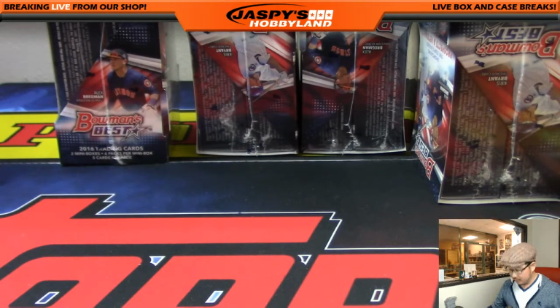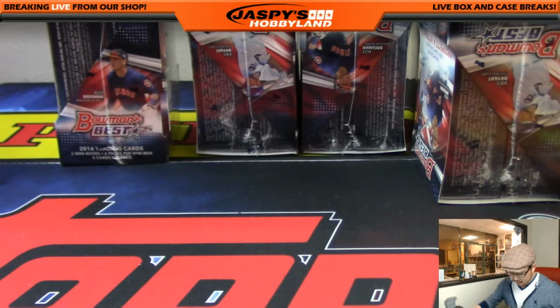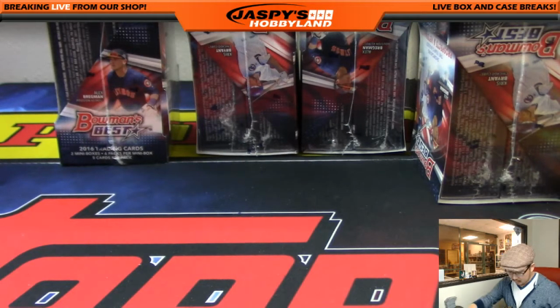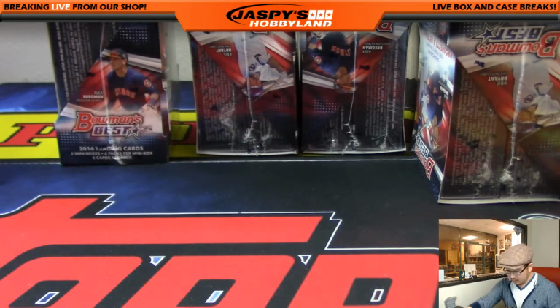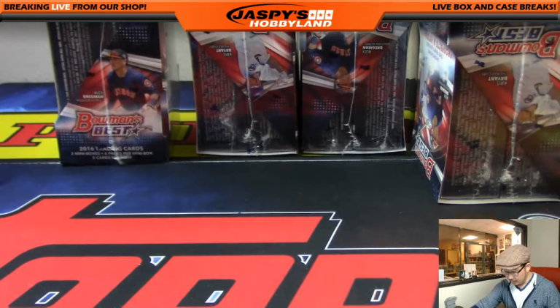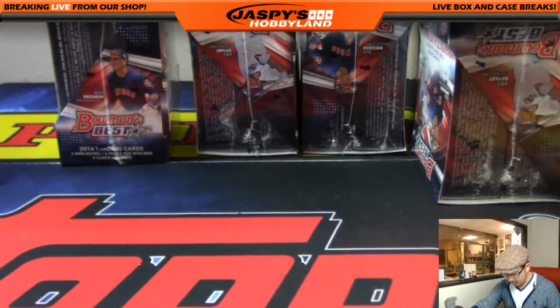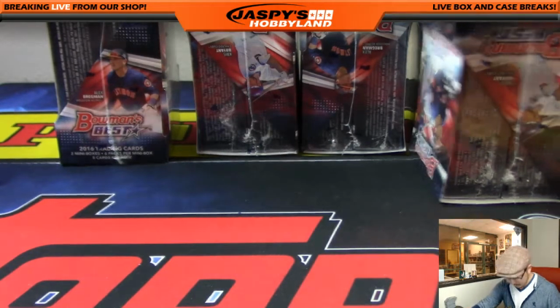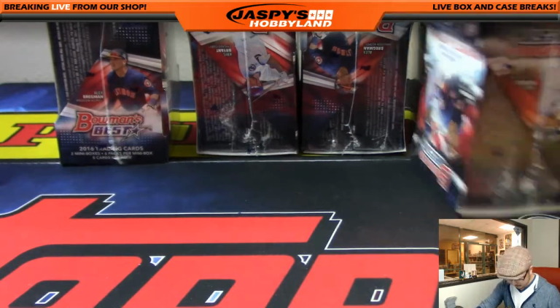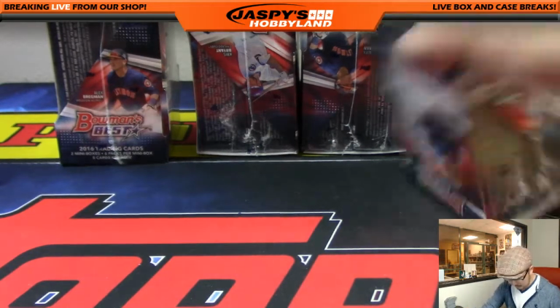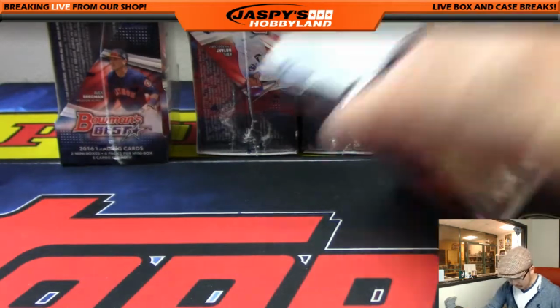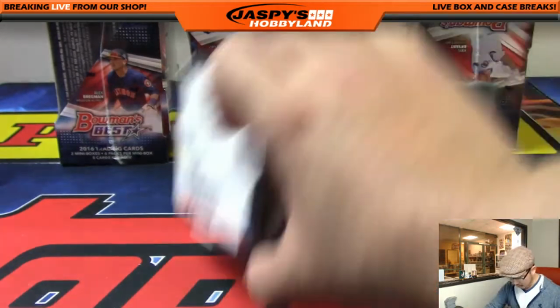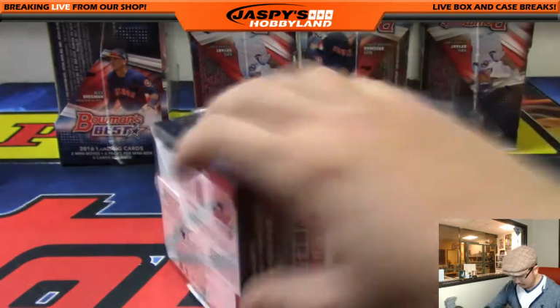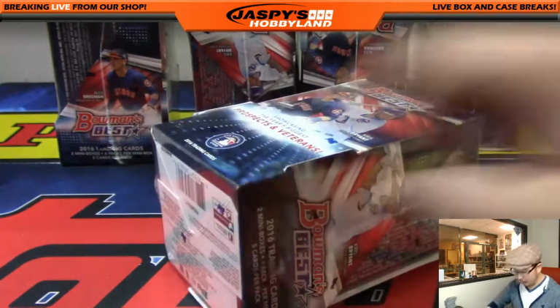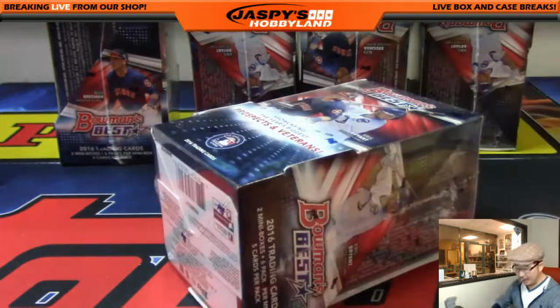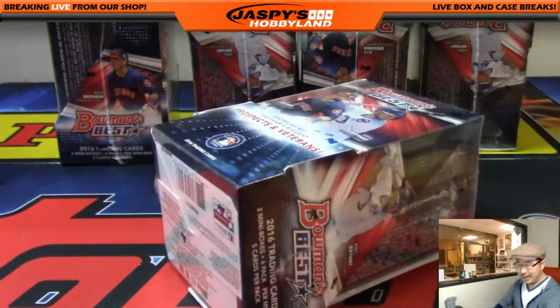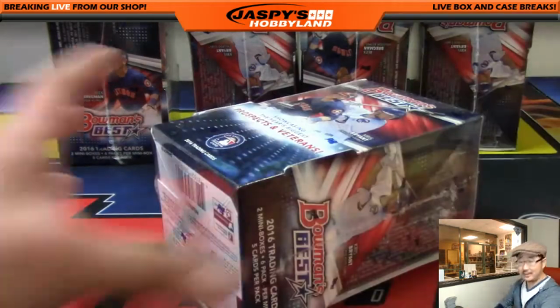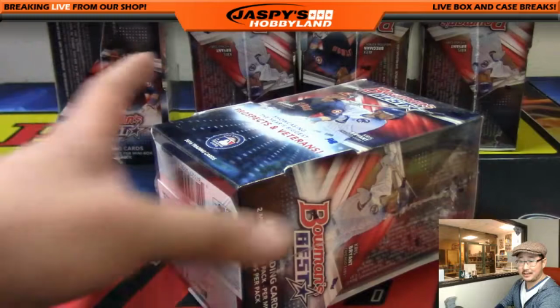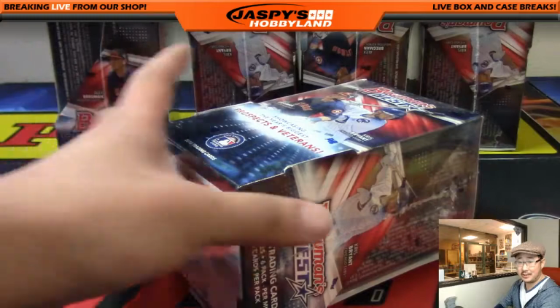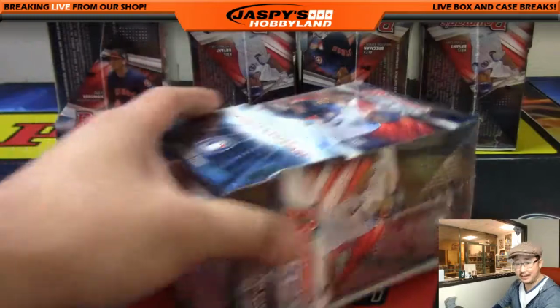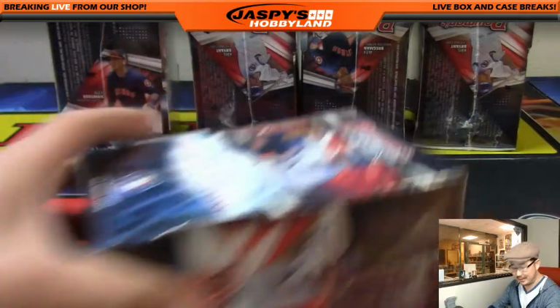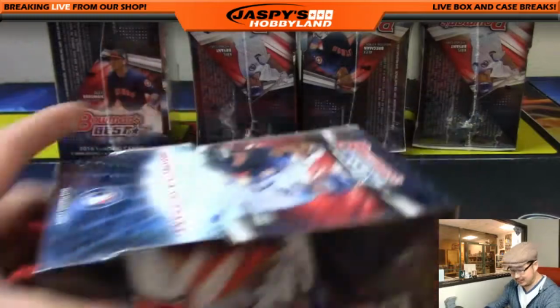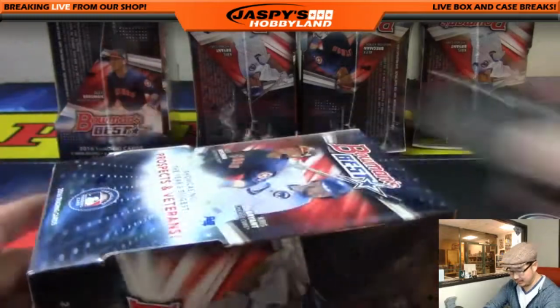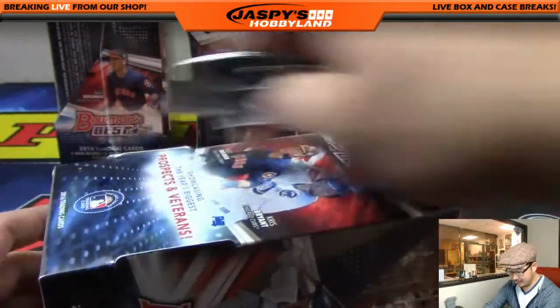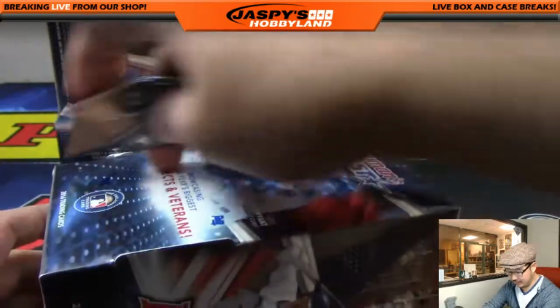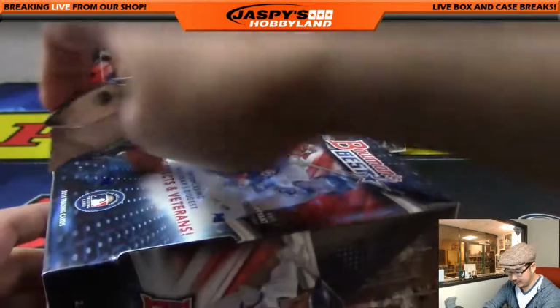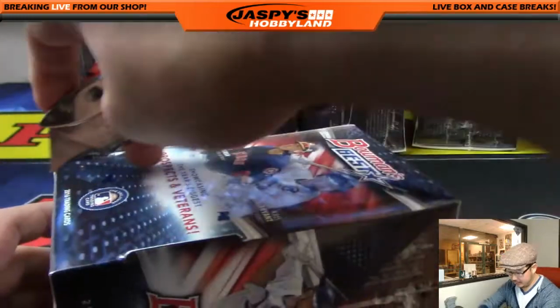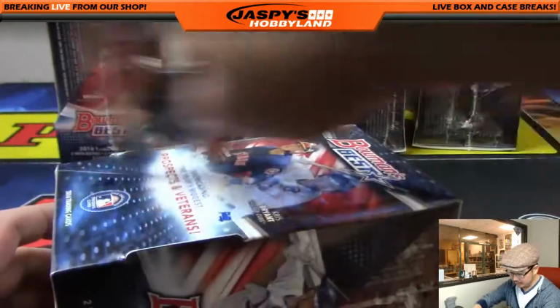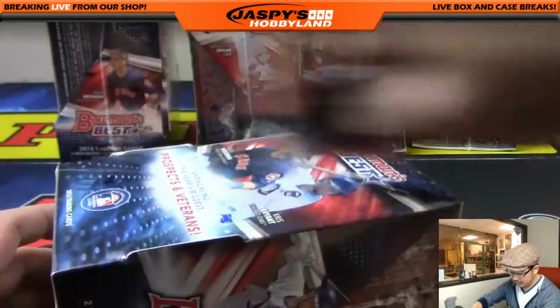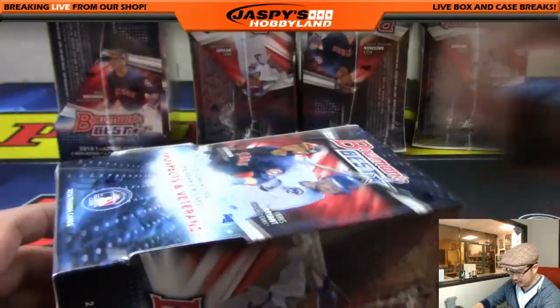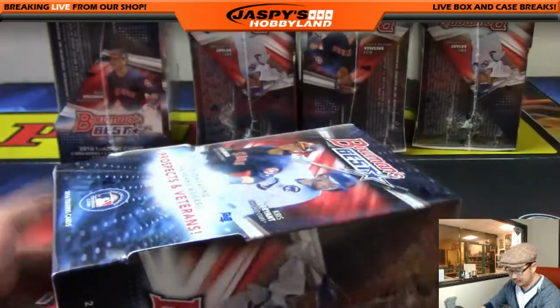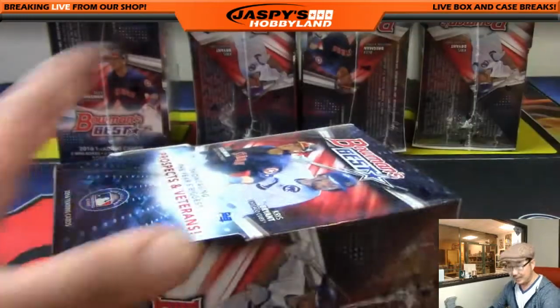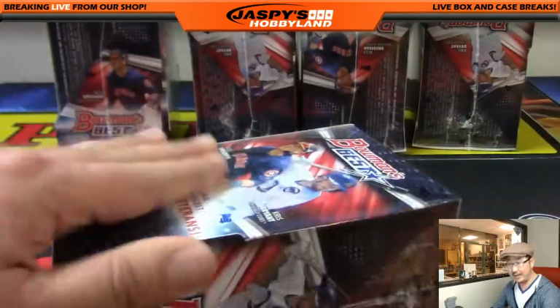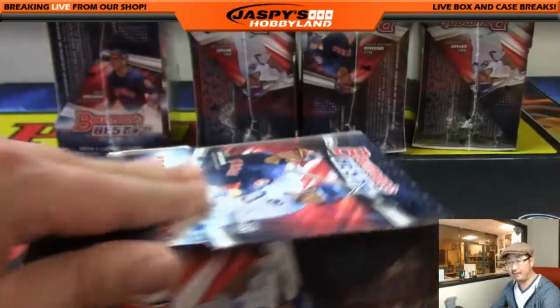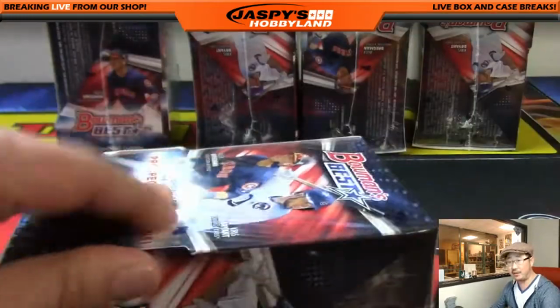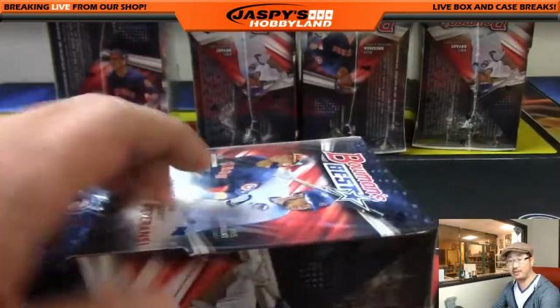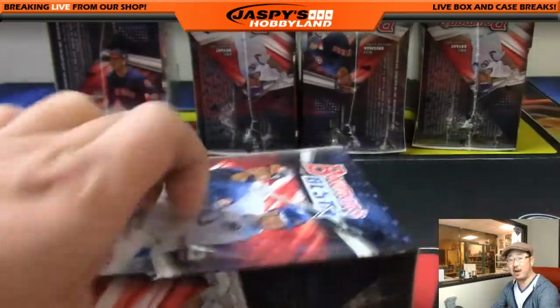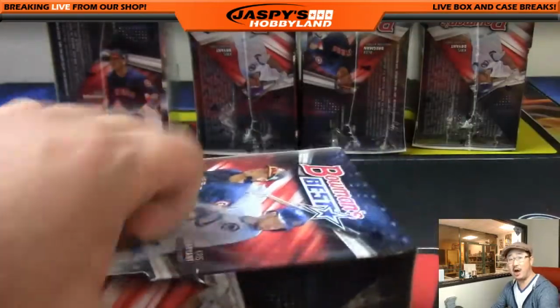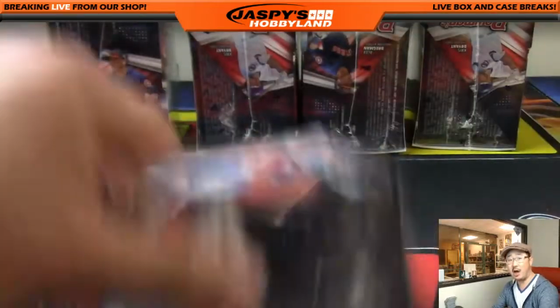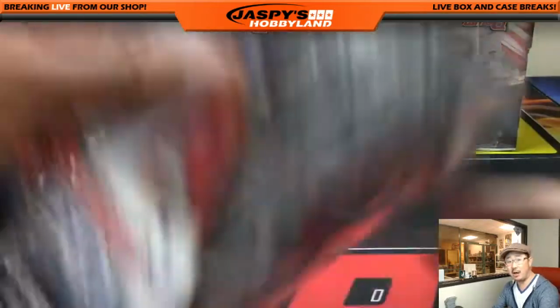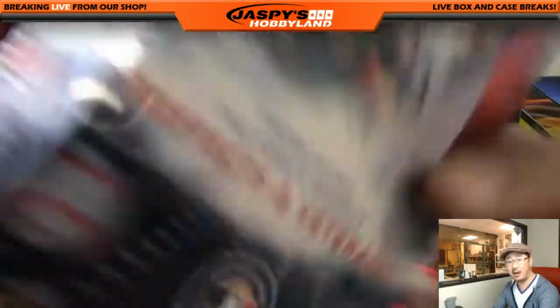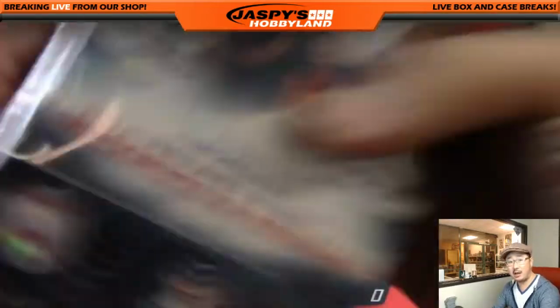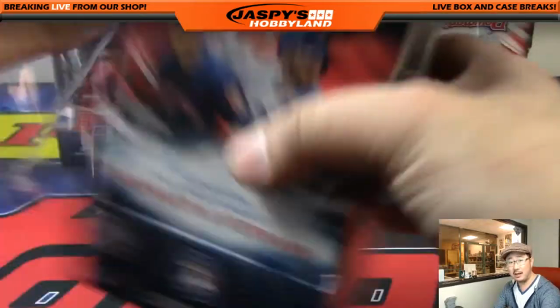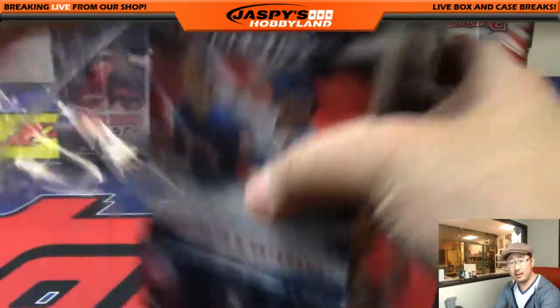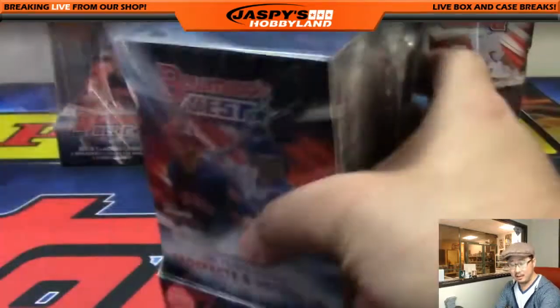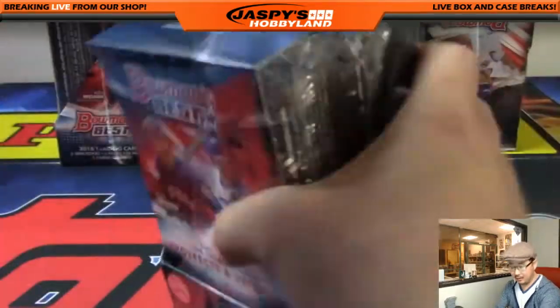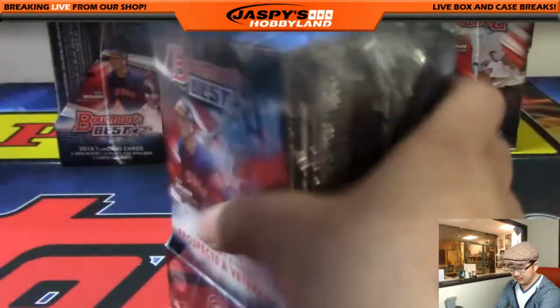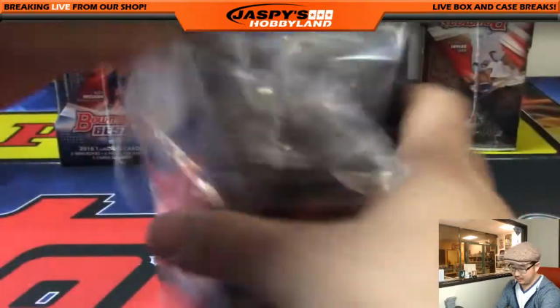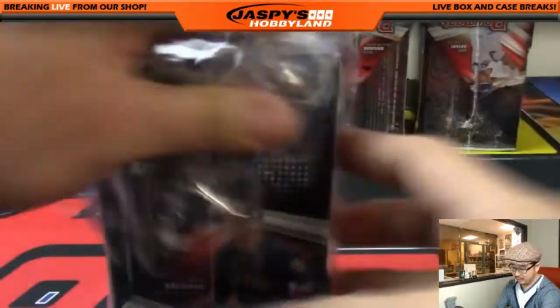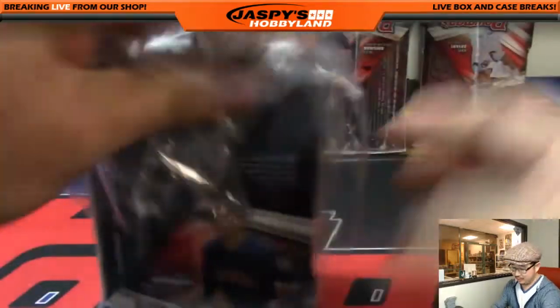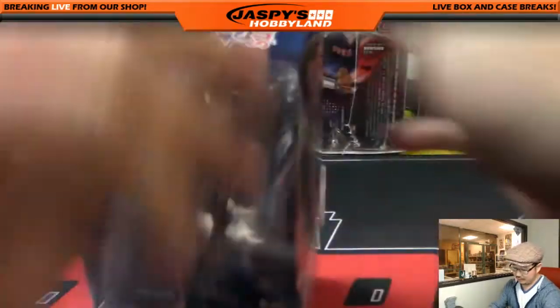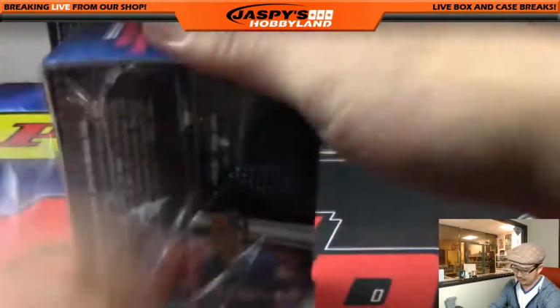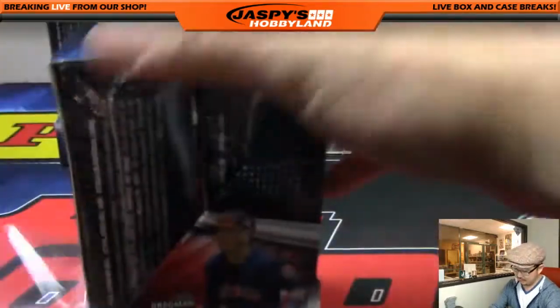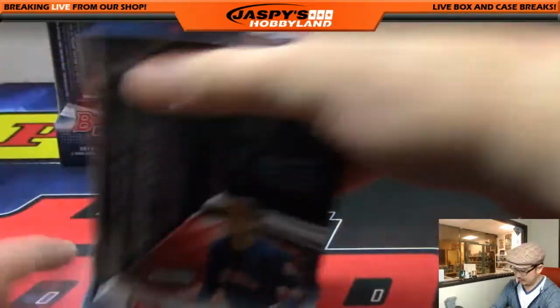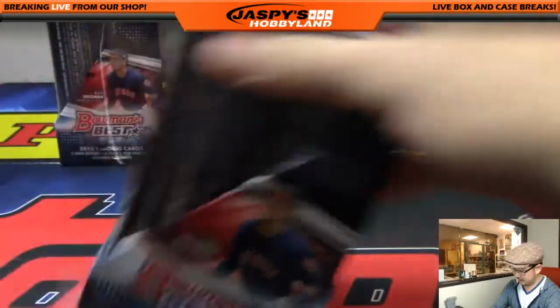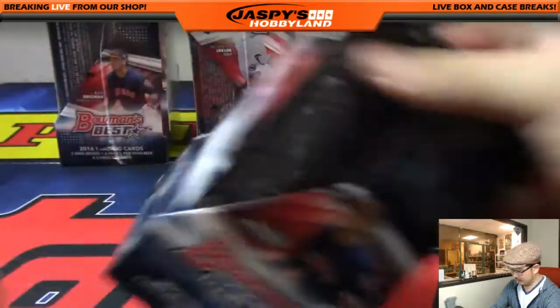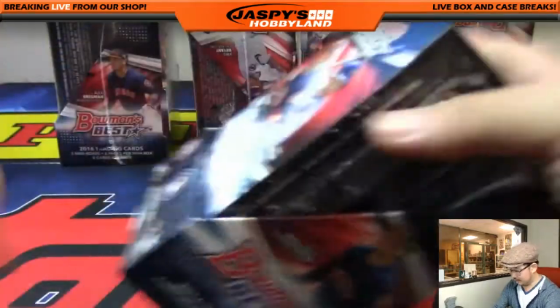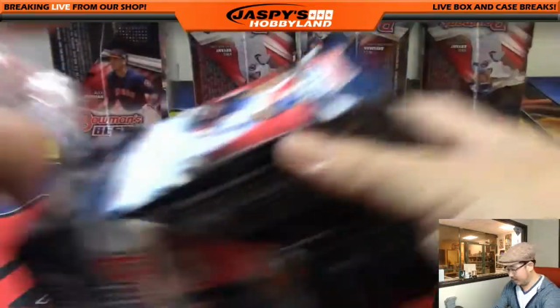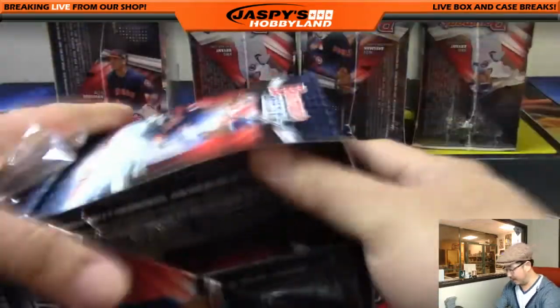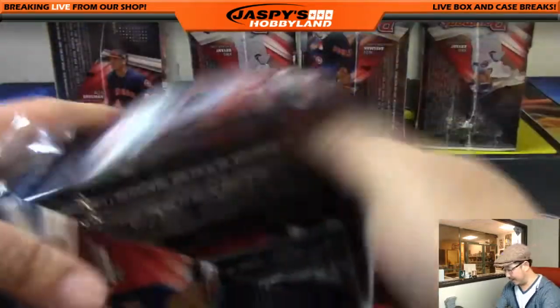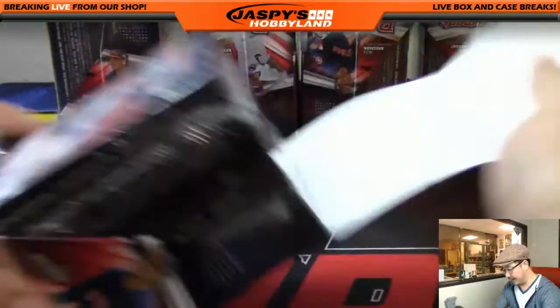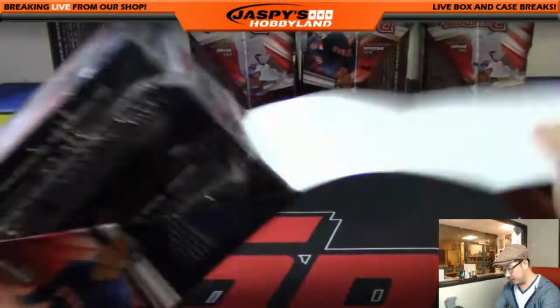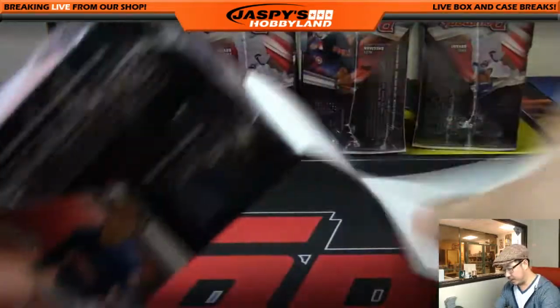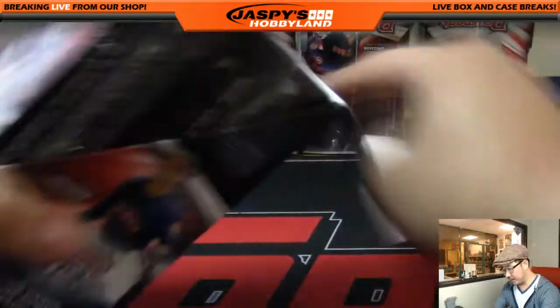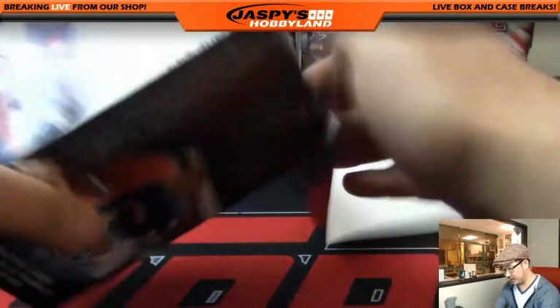All right — video unpaused, had to sign for the delivery. All right, next box.